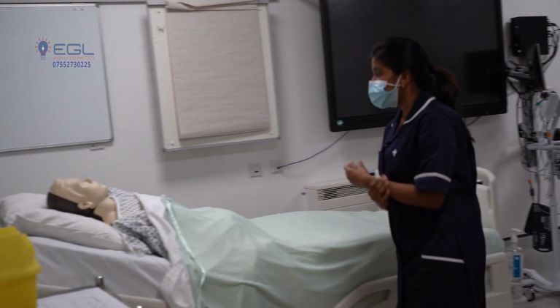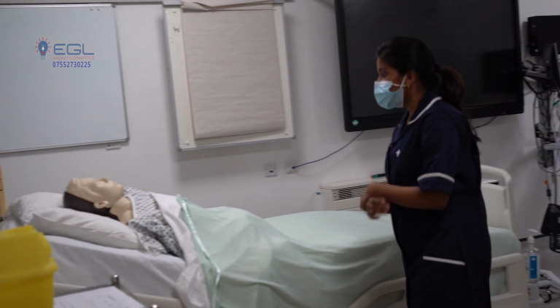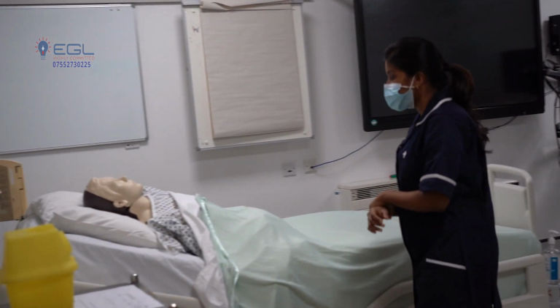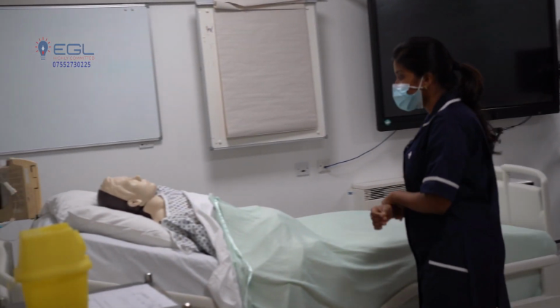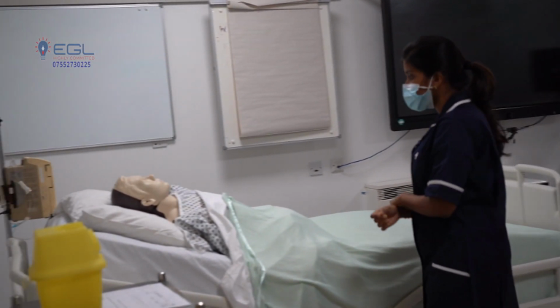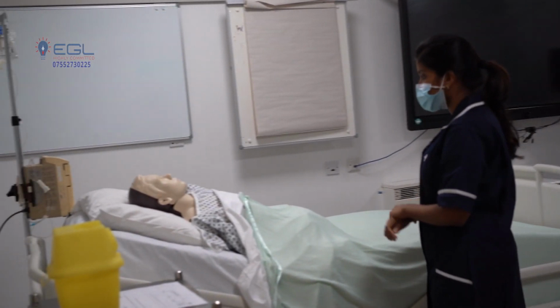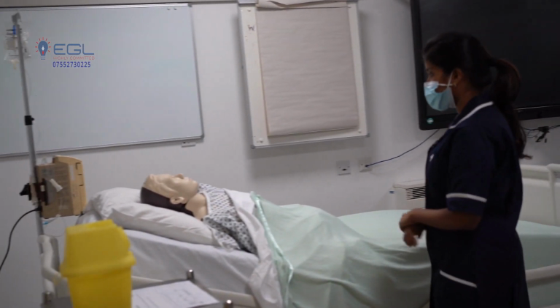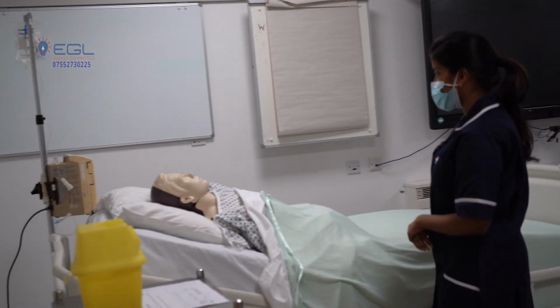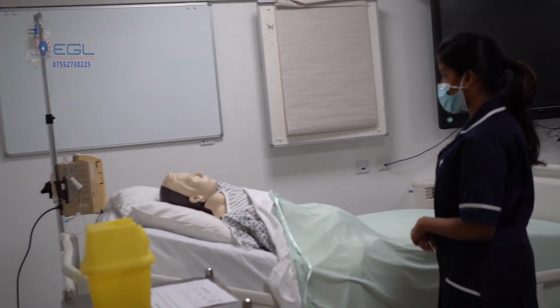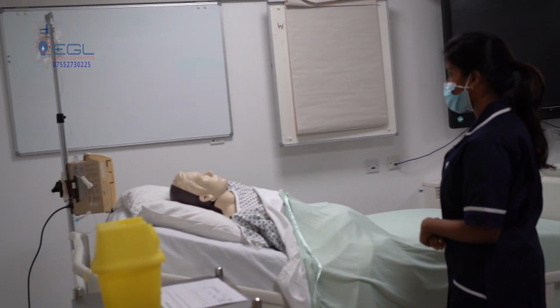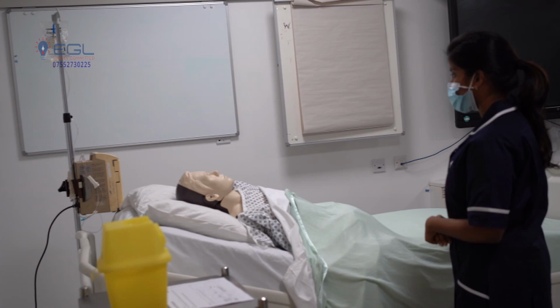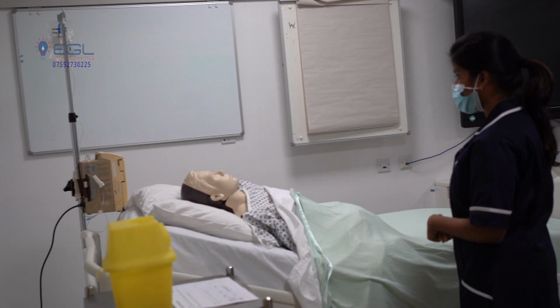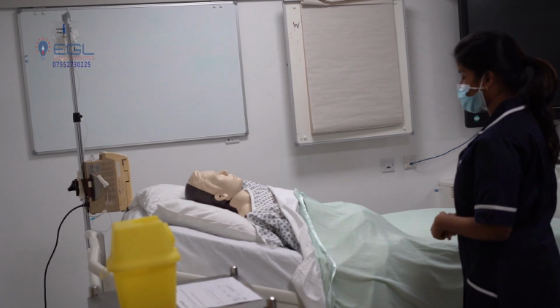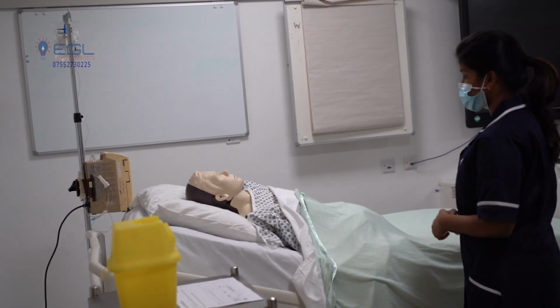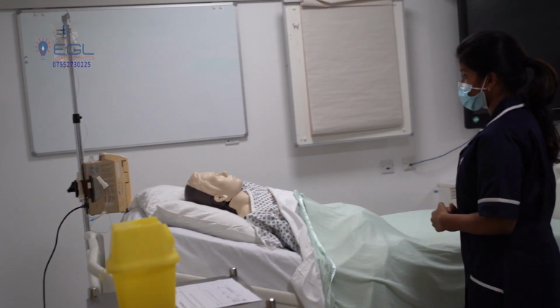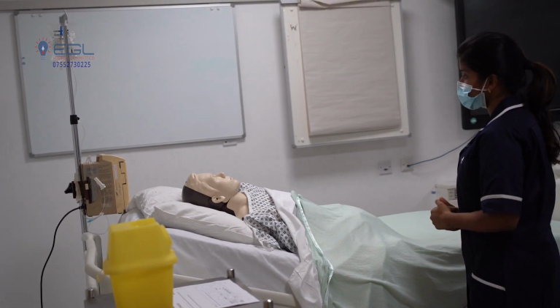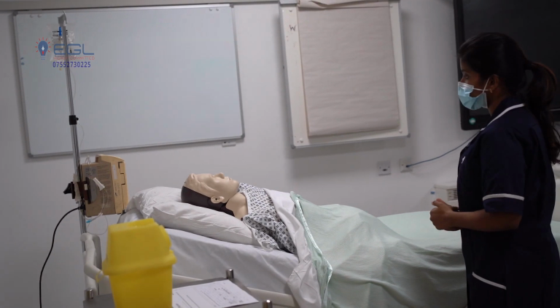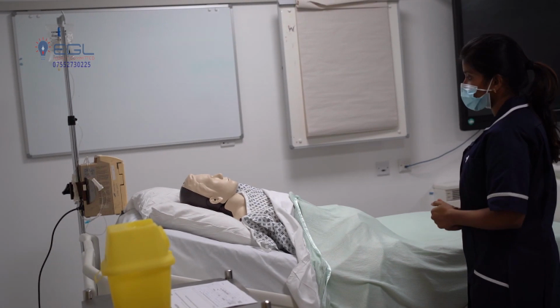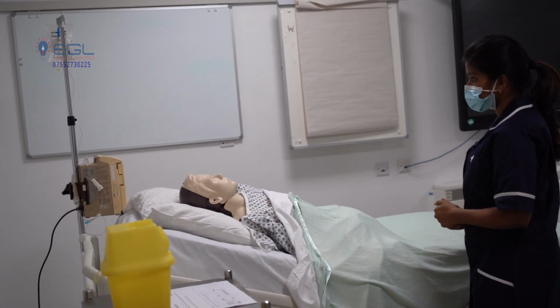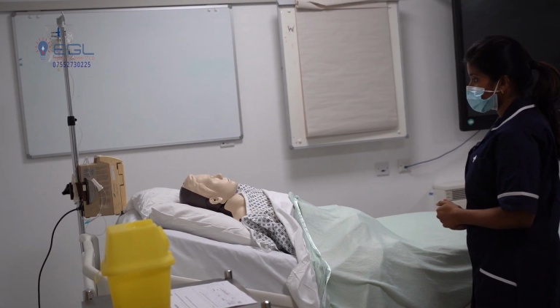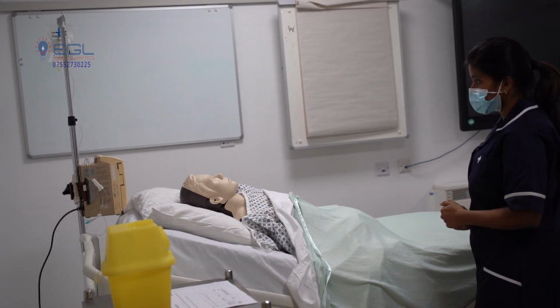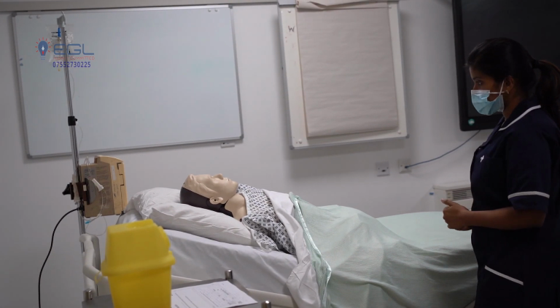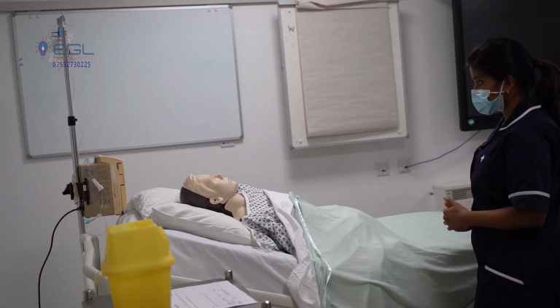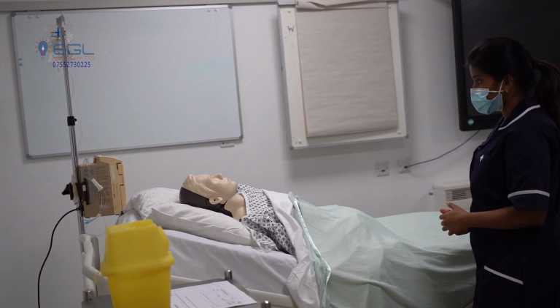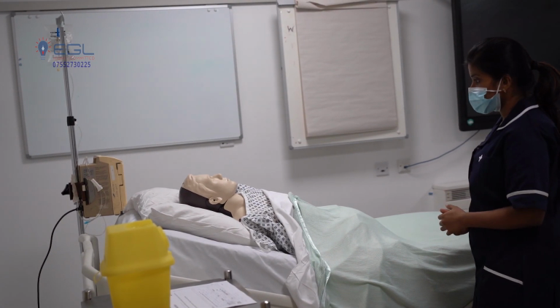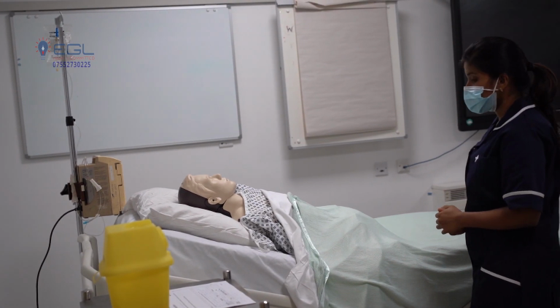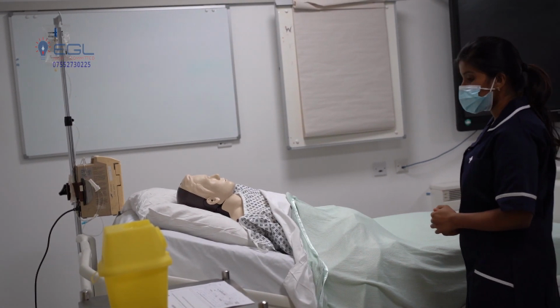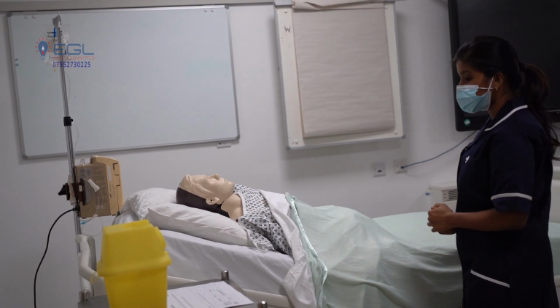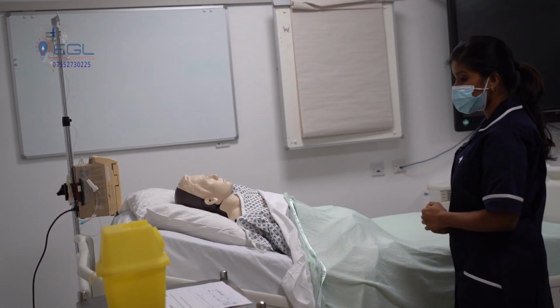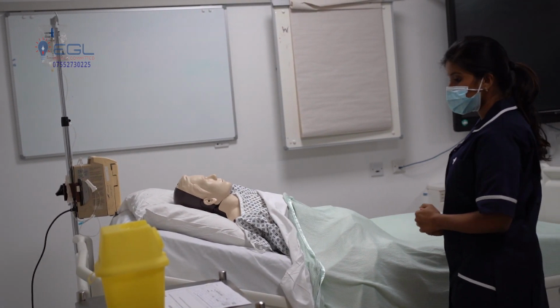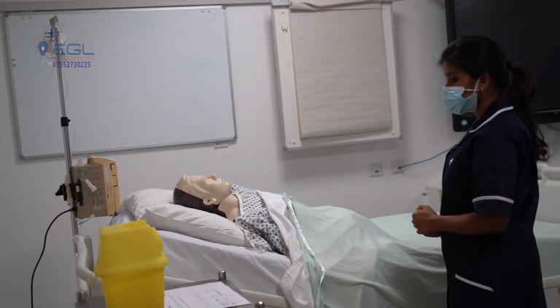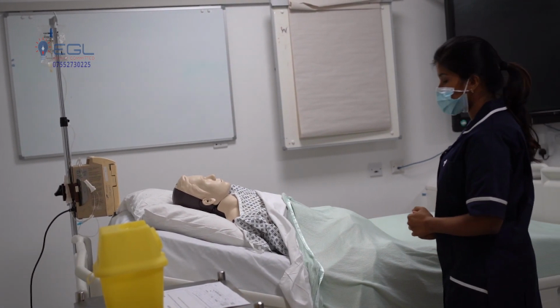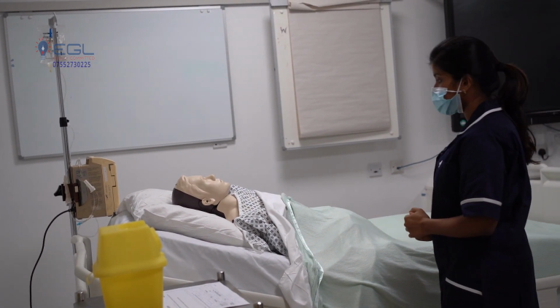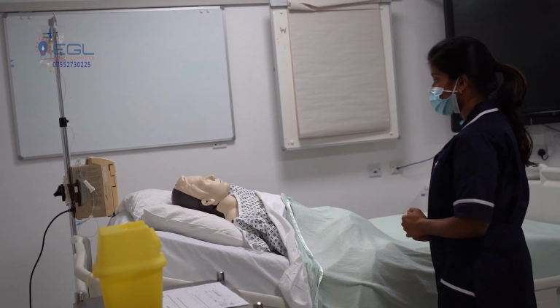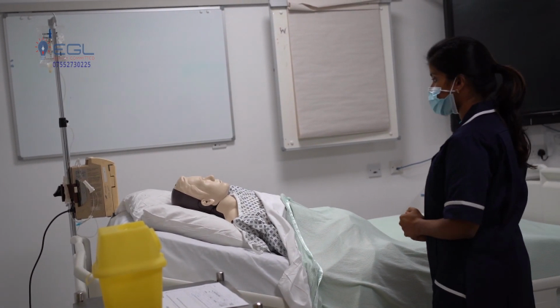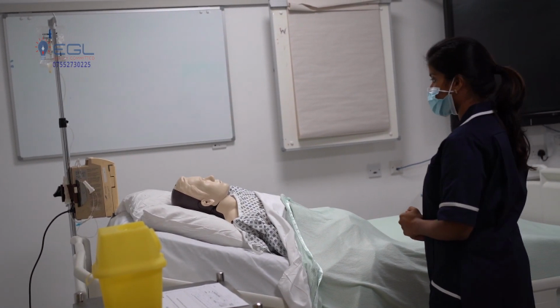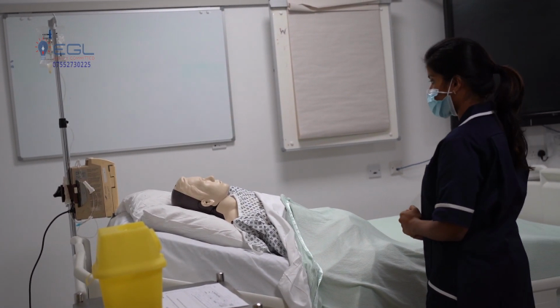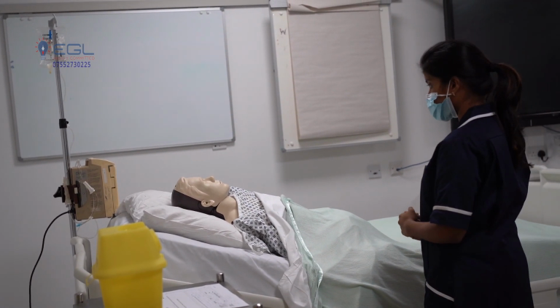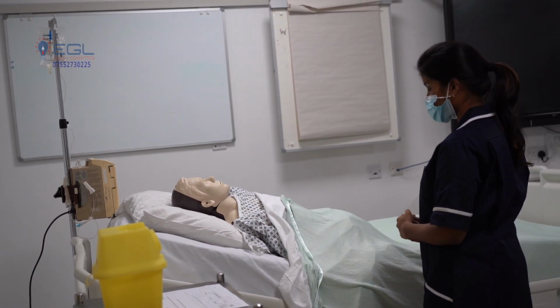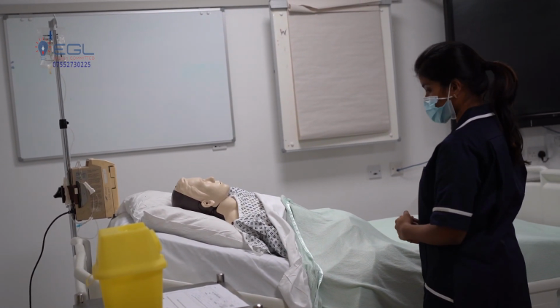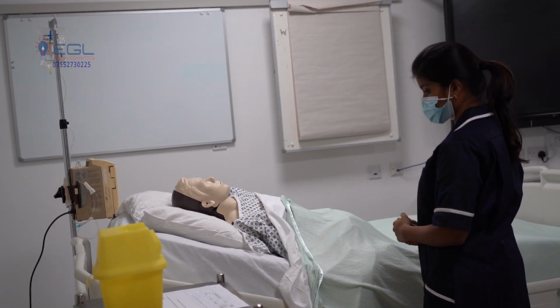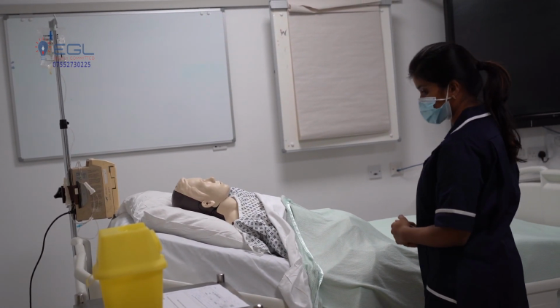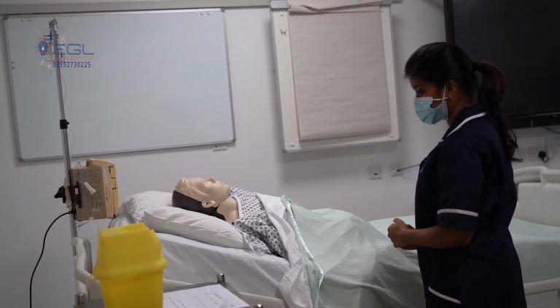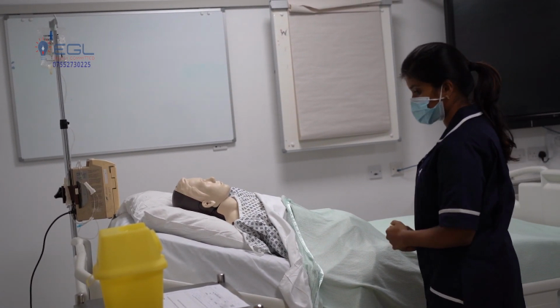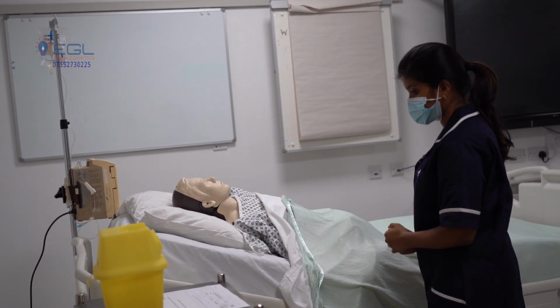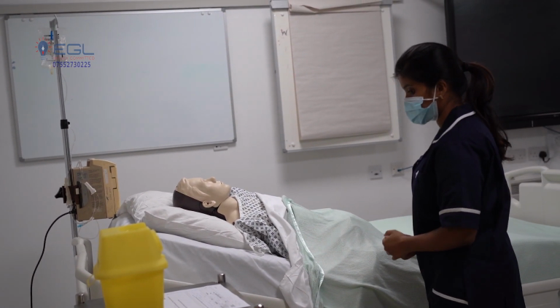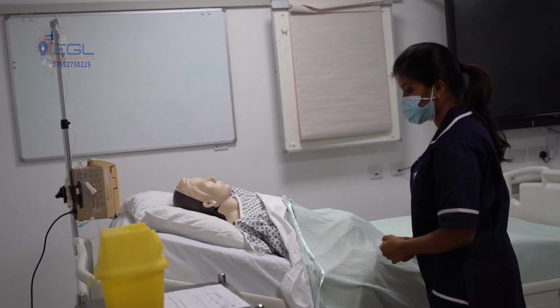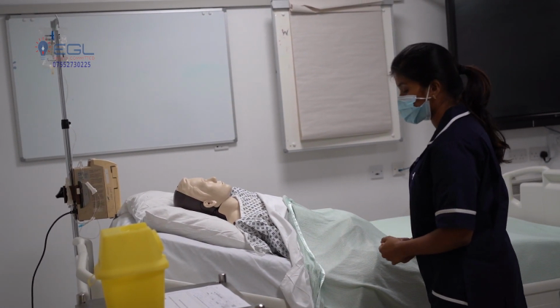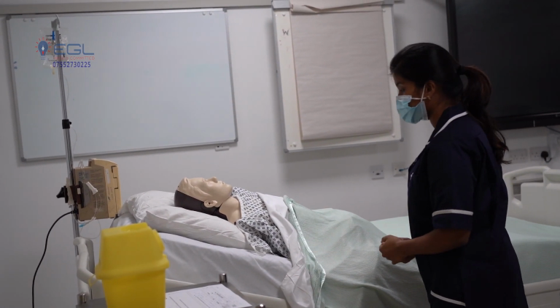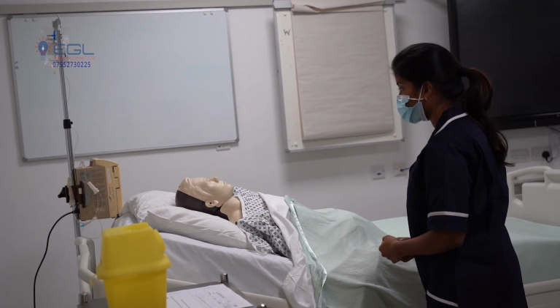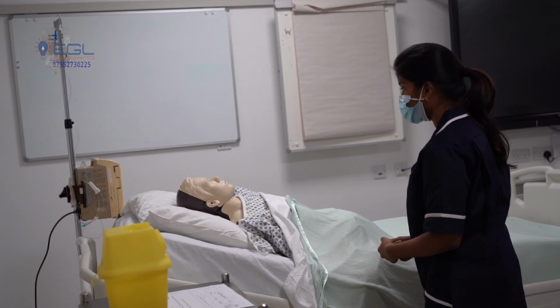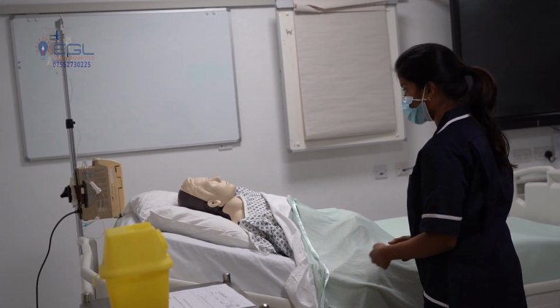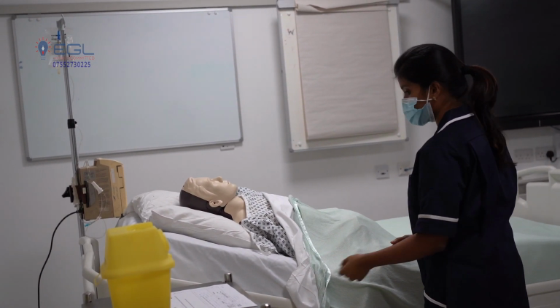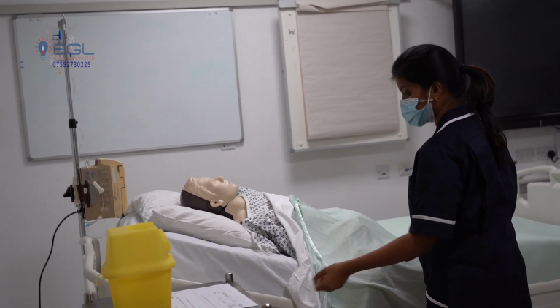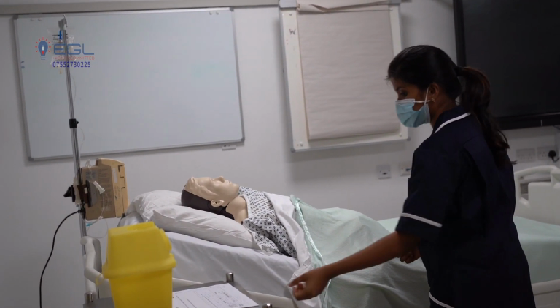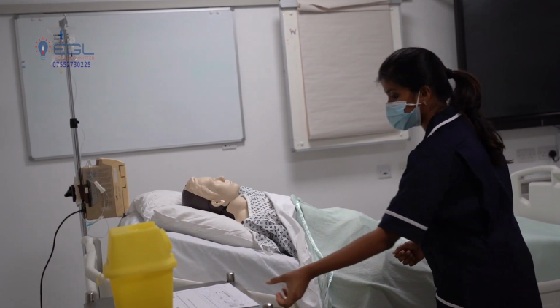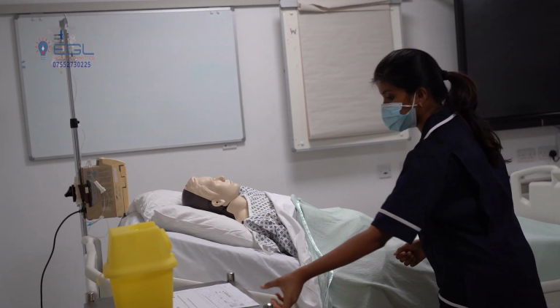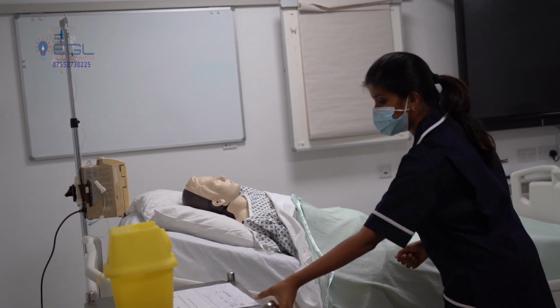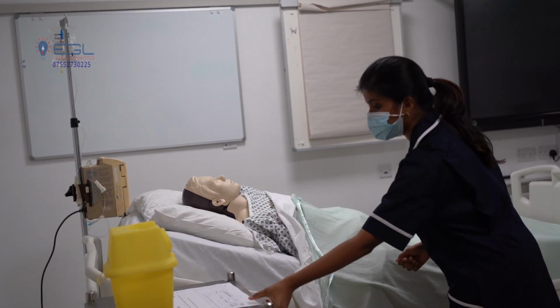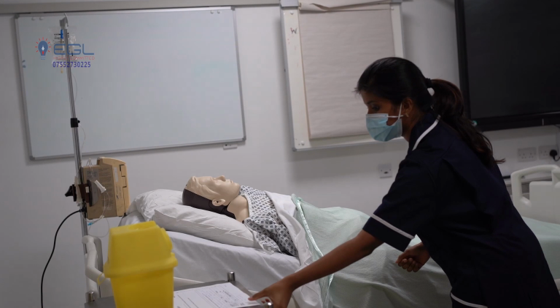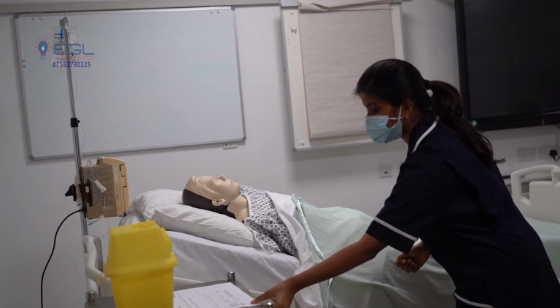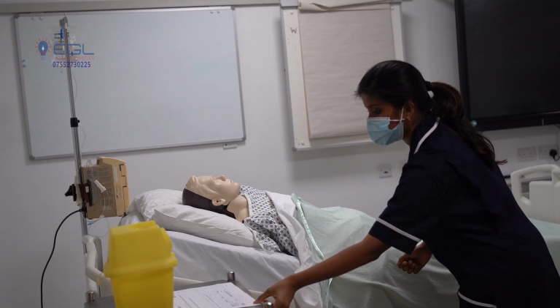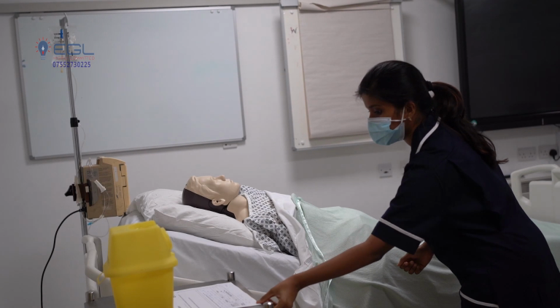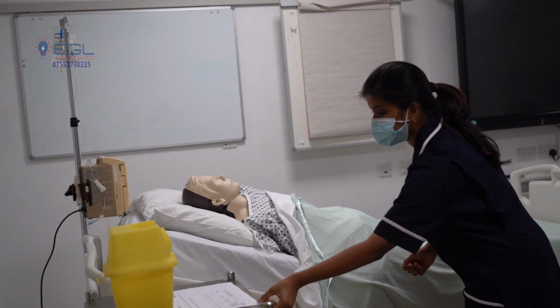Hello, good morning. I am Anita, one of the registered nurses here. I have come to administer an IM injection for you. Is that alright? Yeah, that's fine.